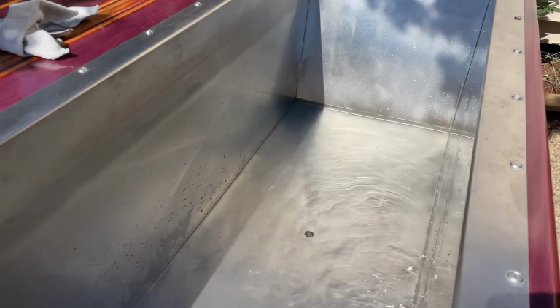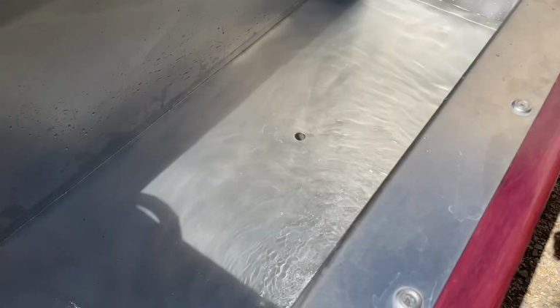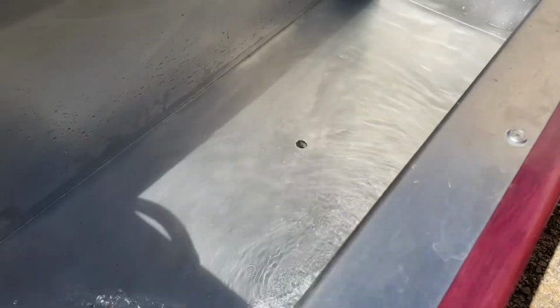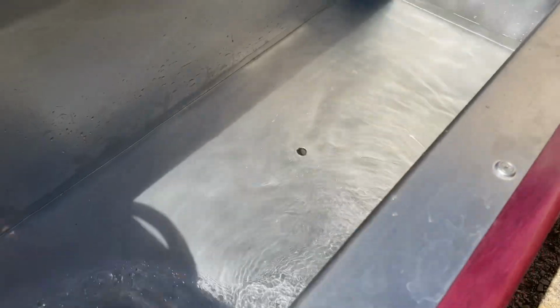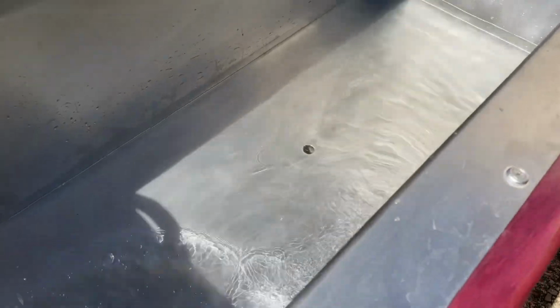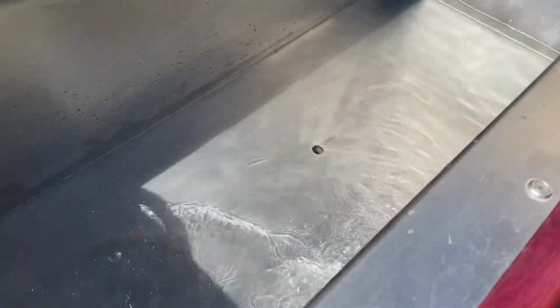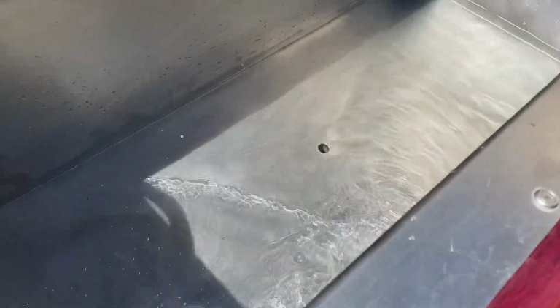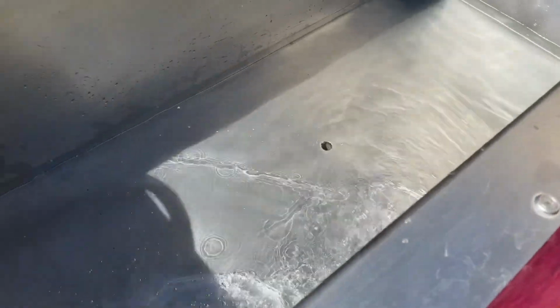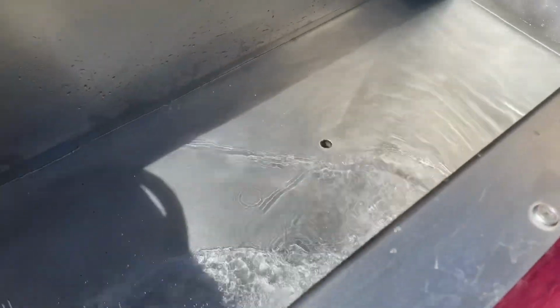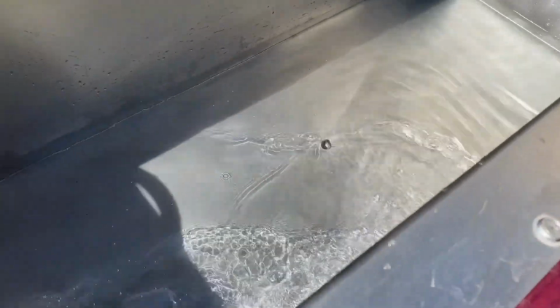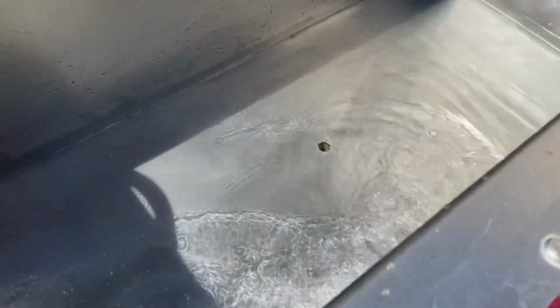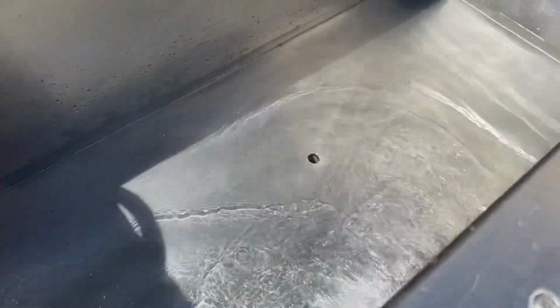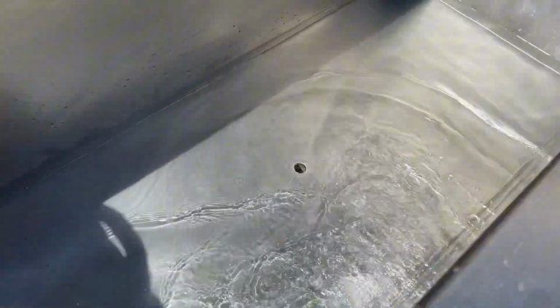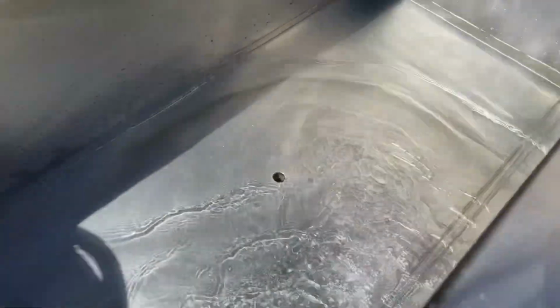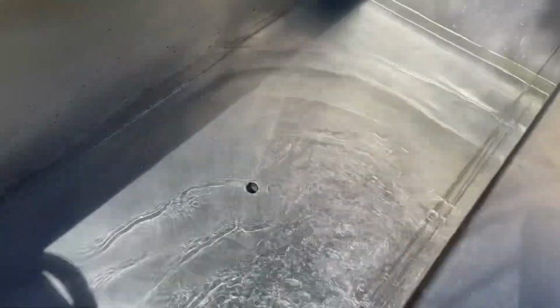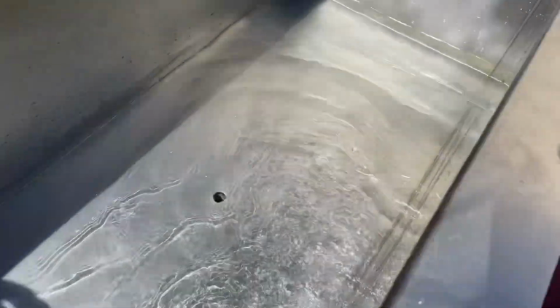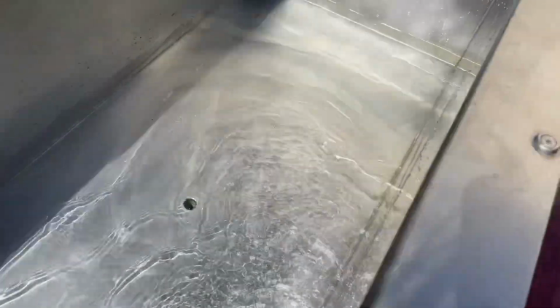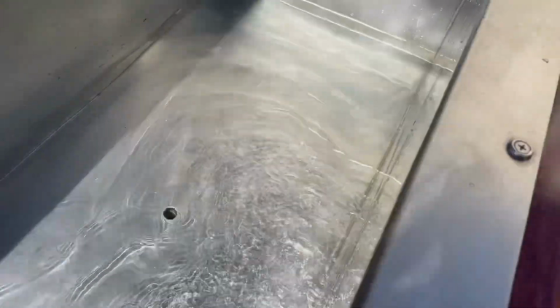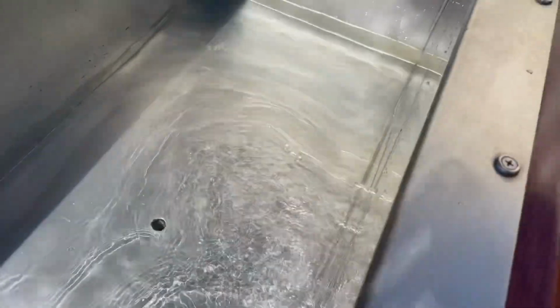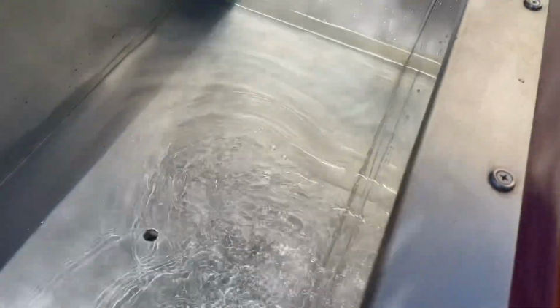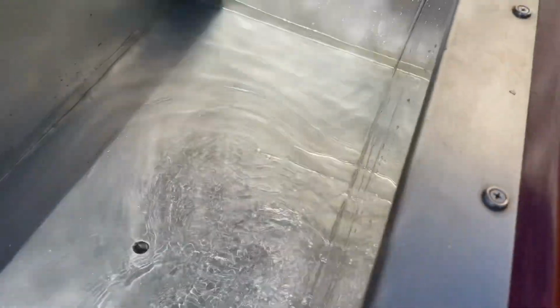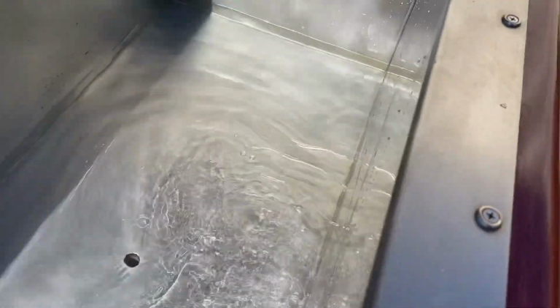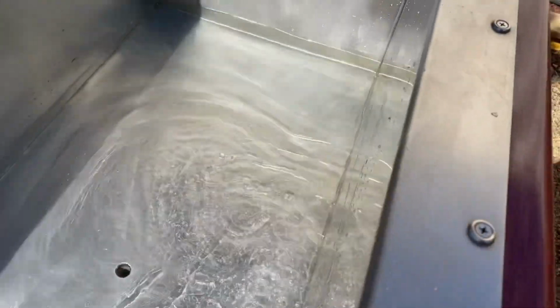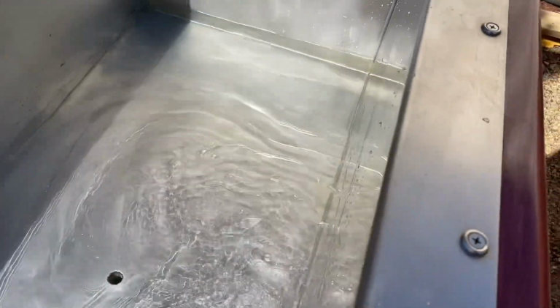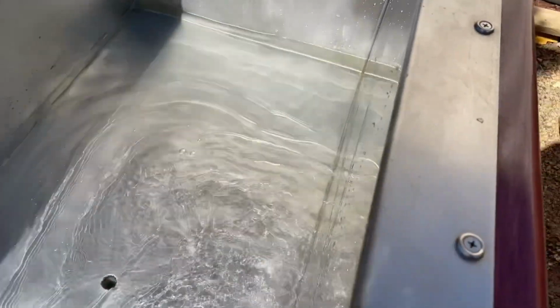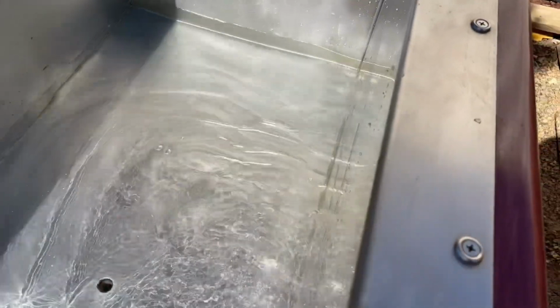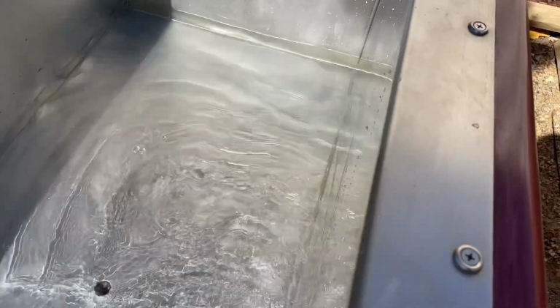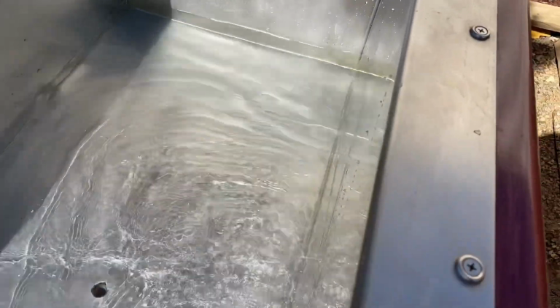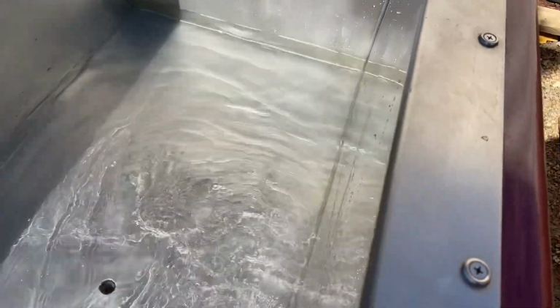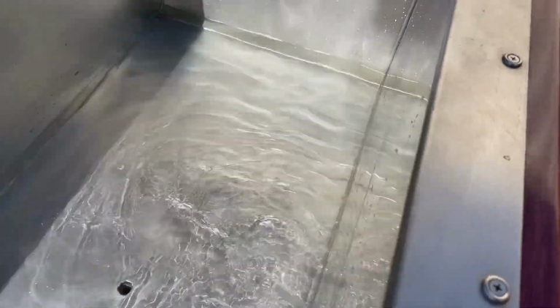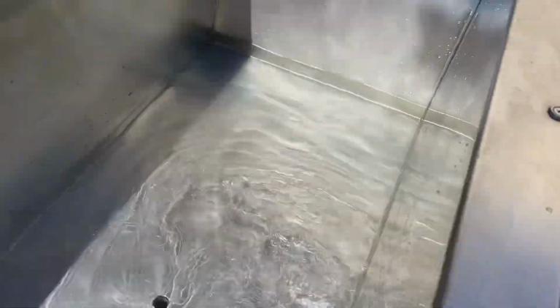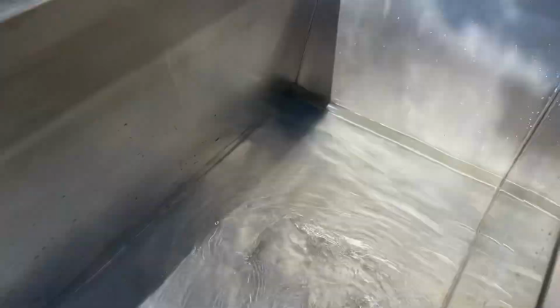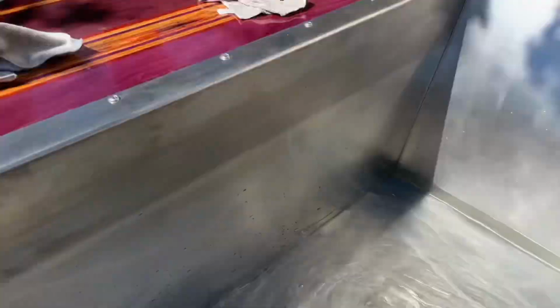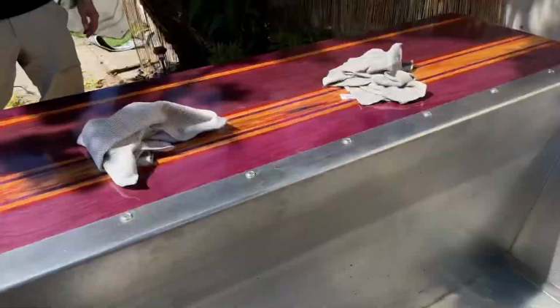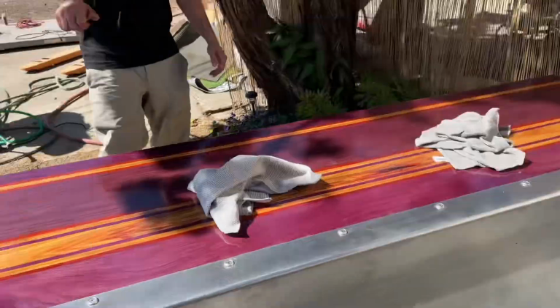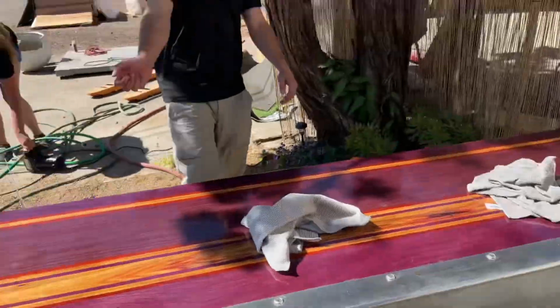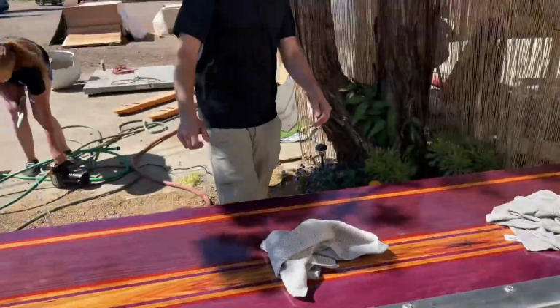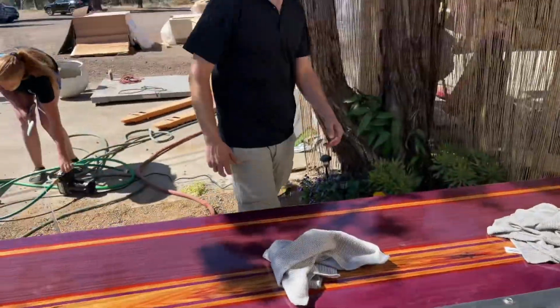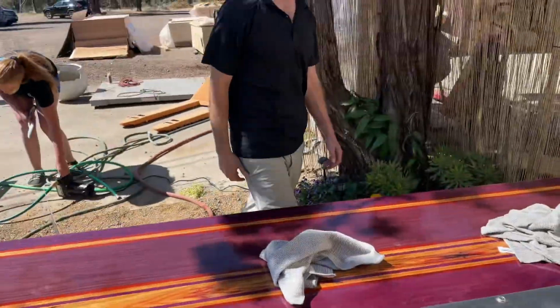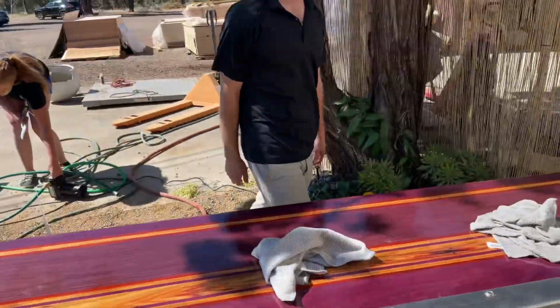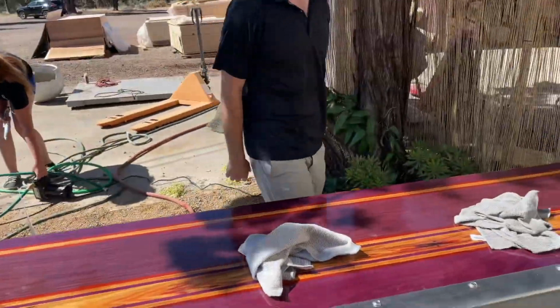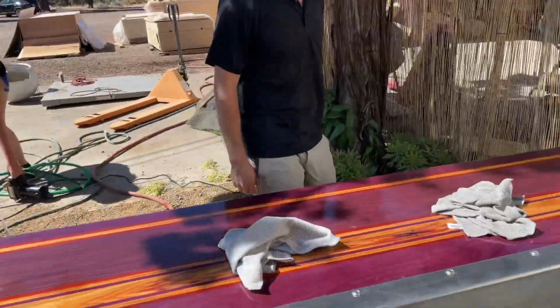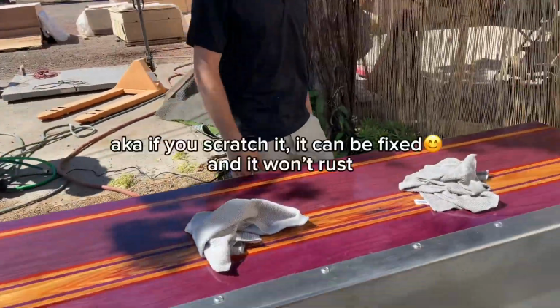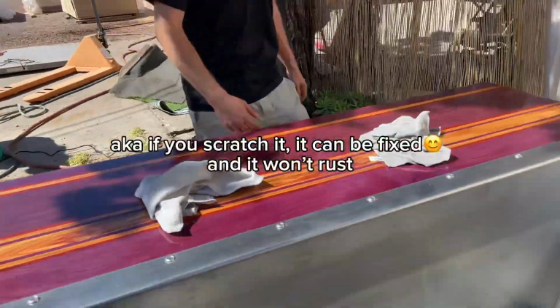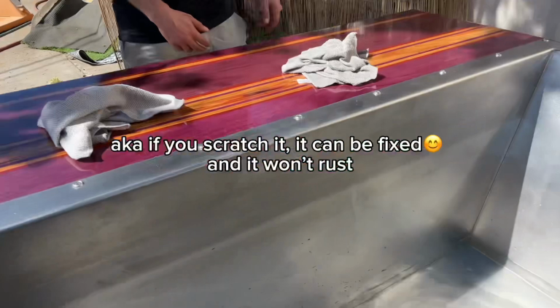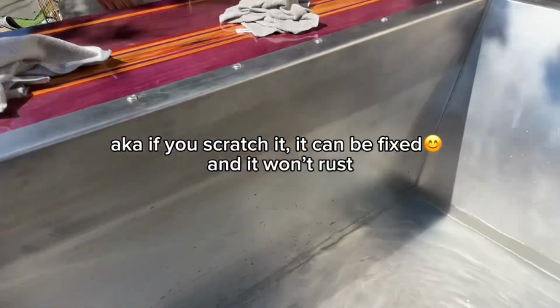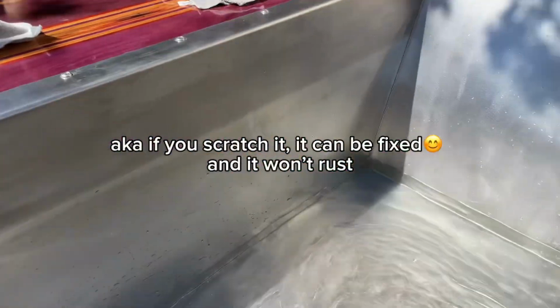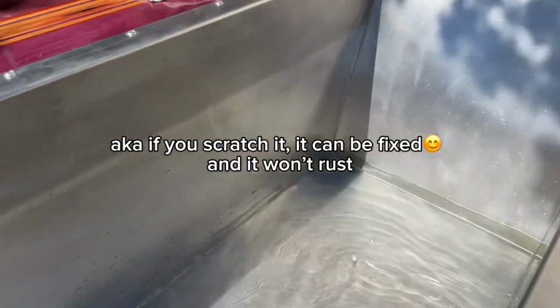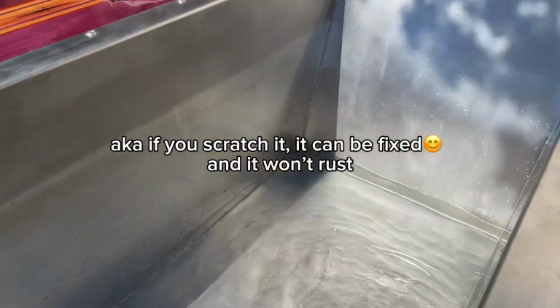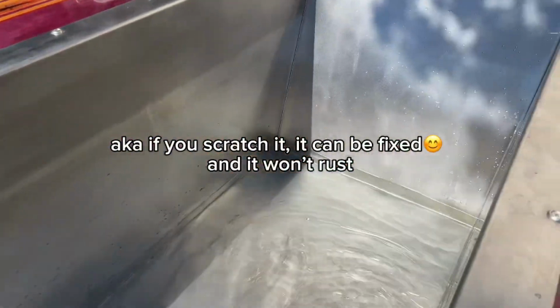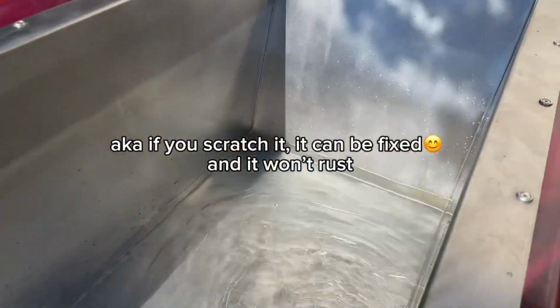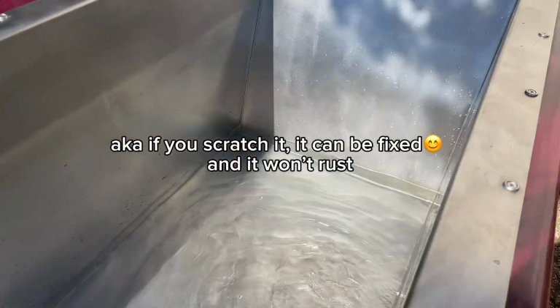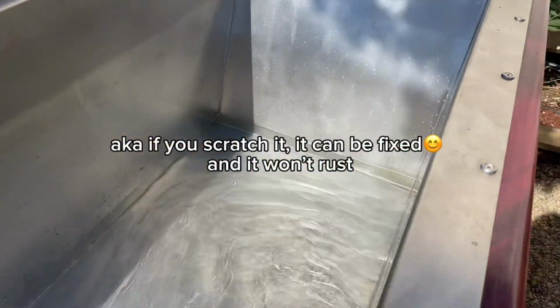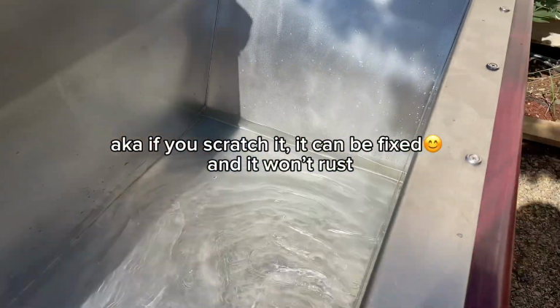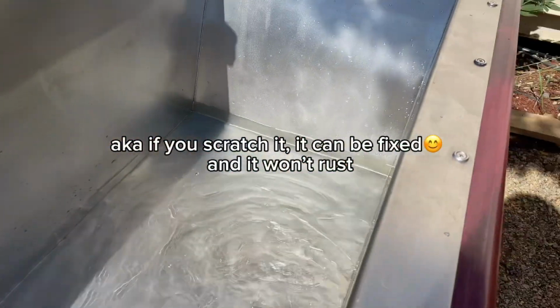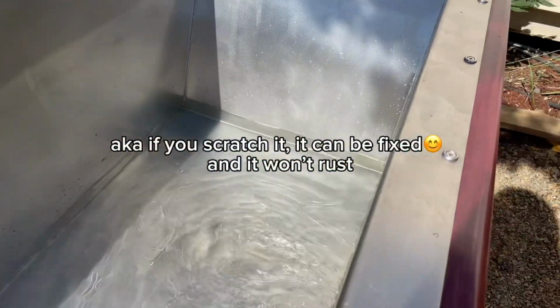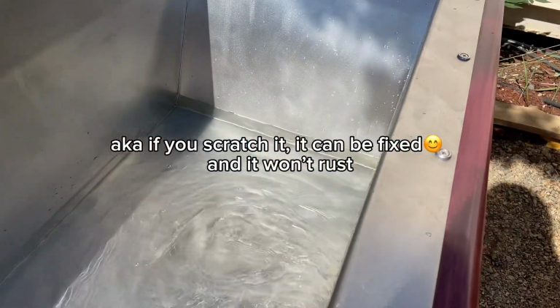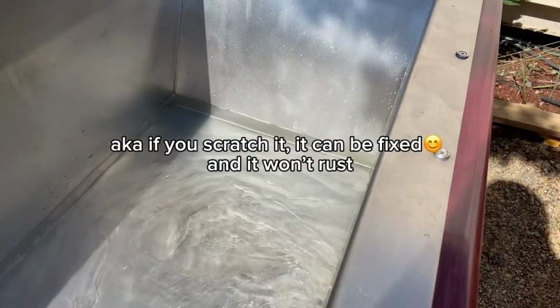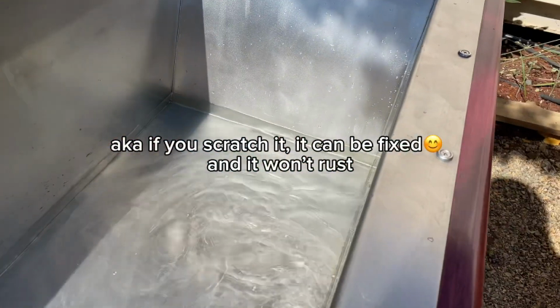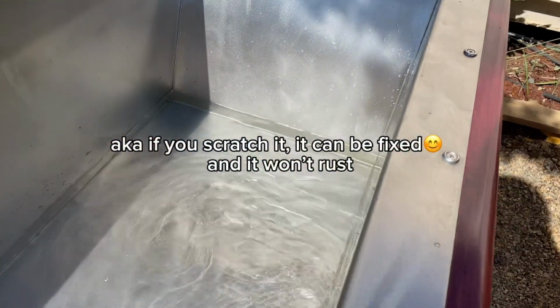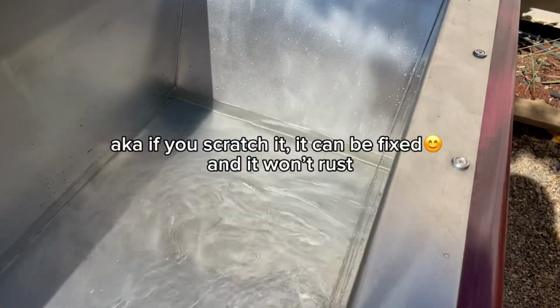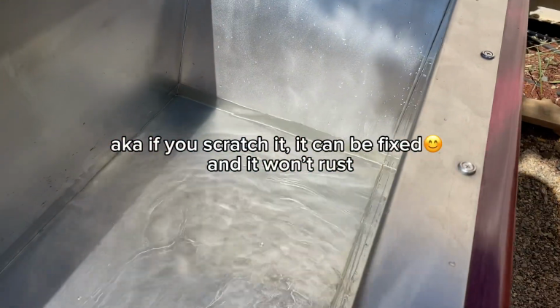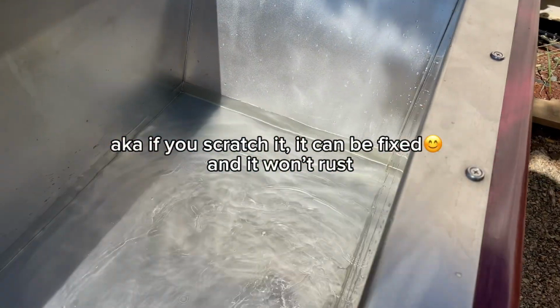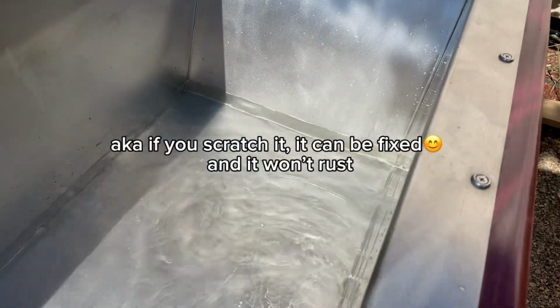Is this stainless steel? It's literally re-grainable. If anything happens to you, I do care.